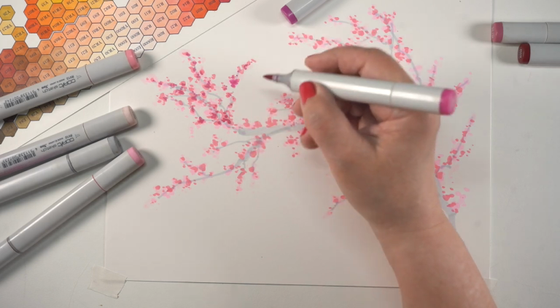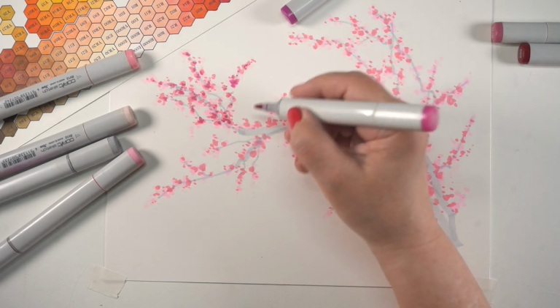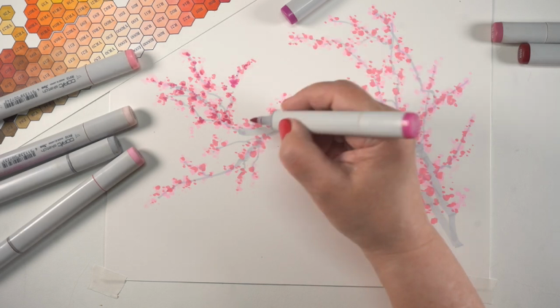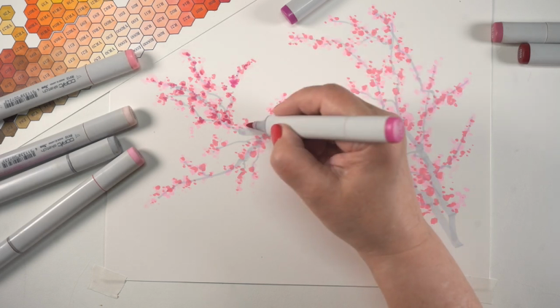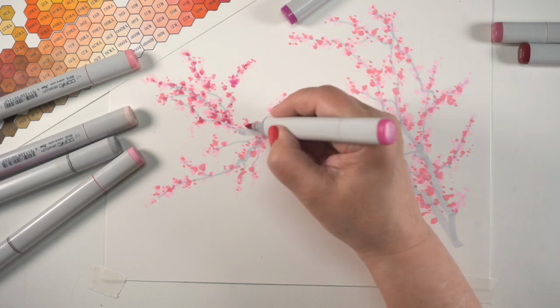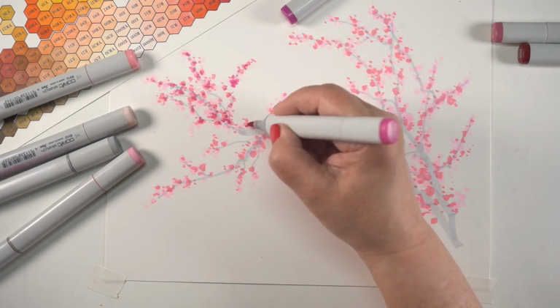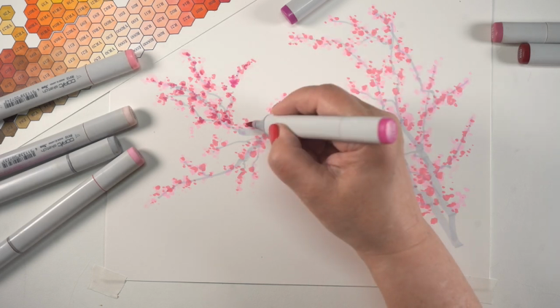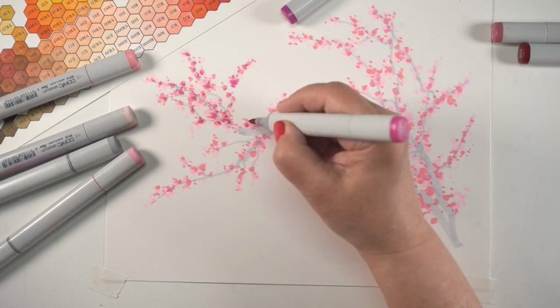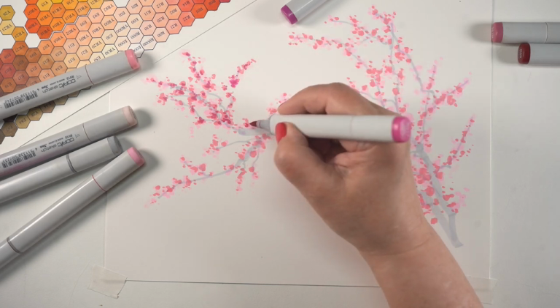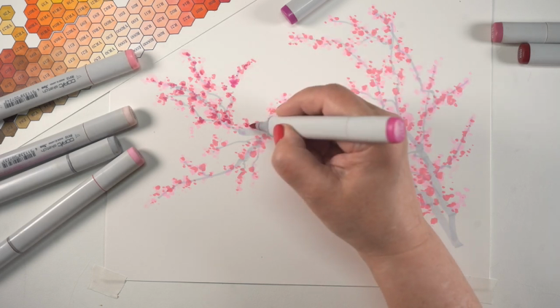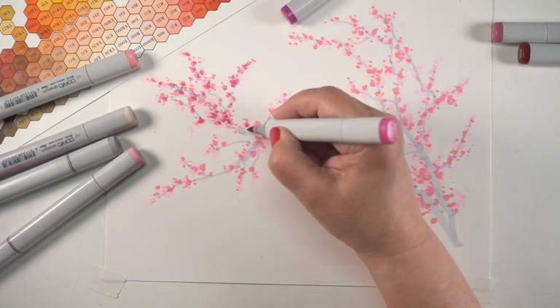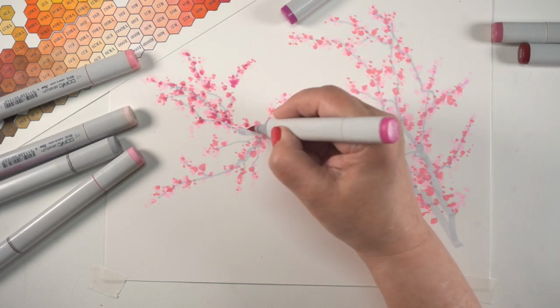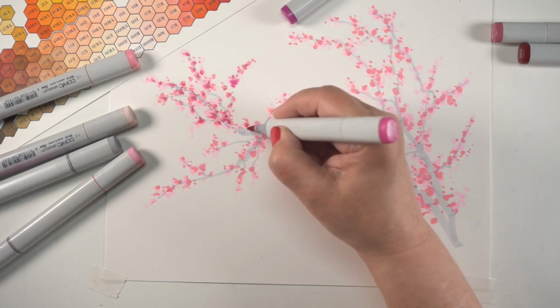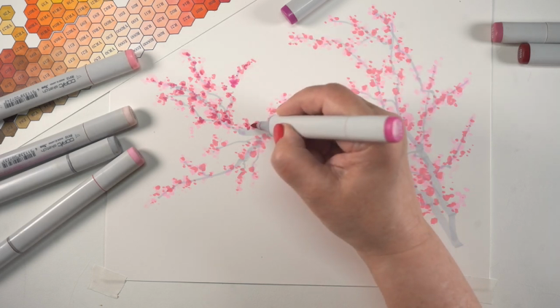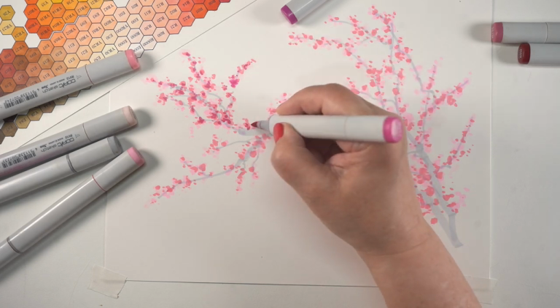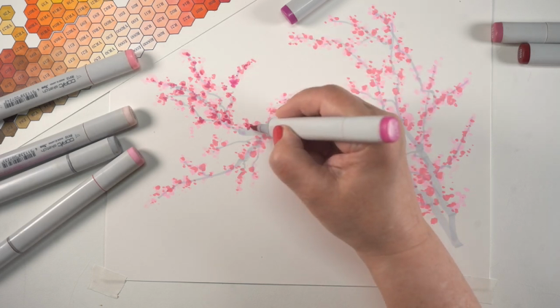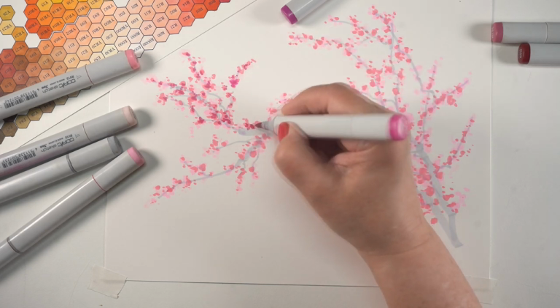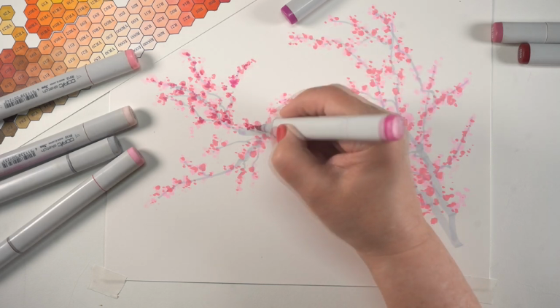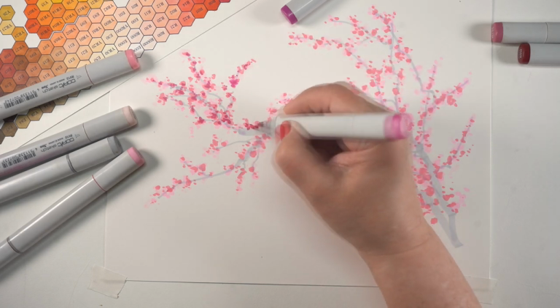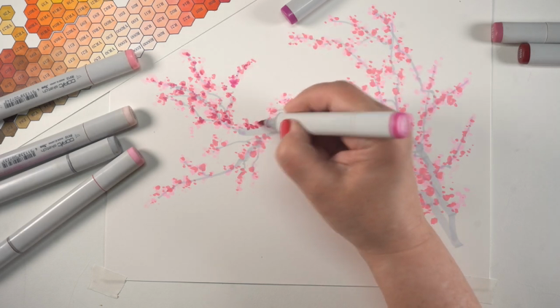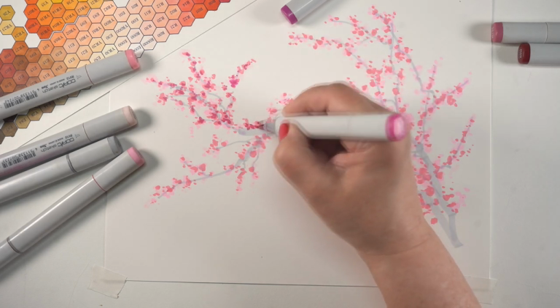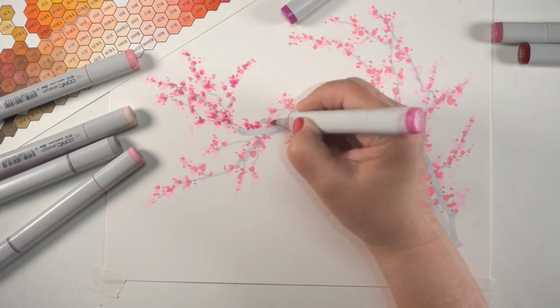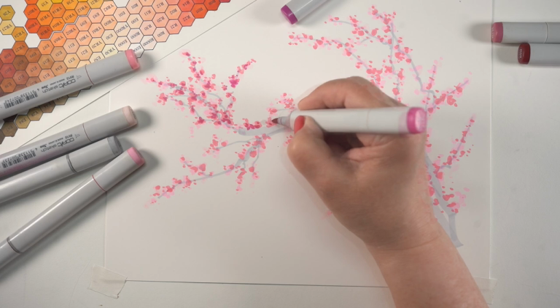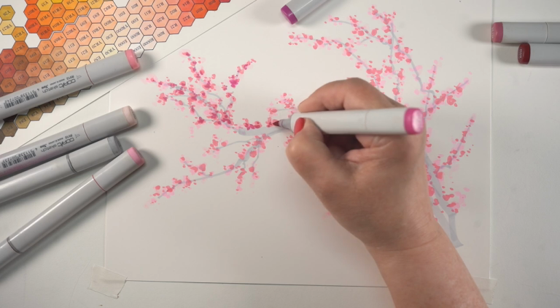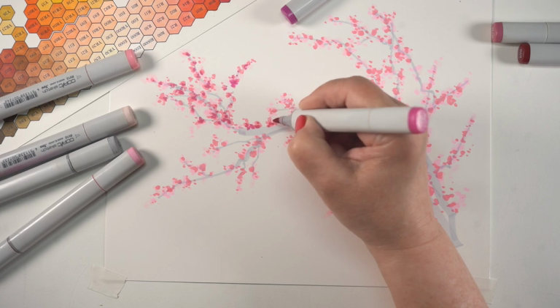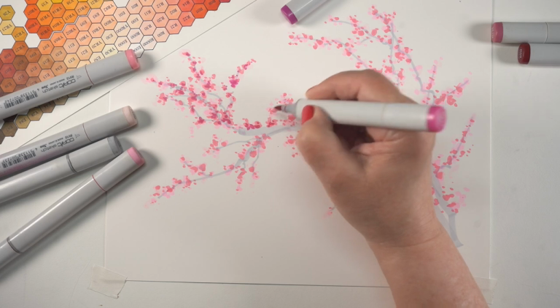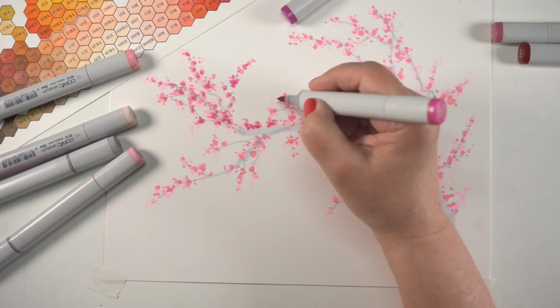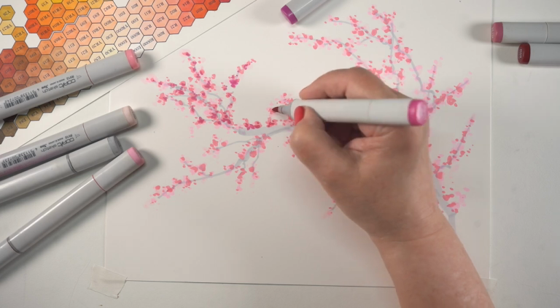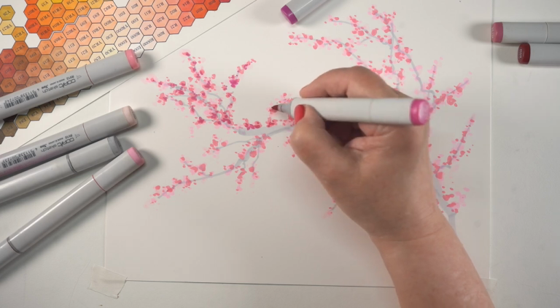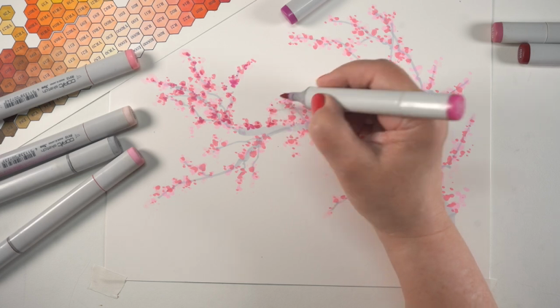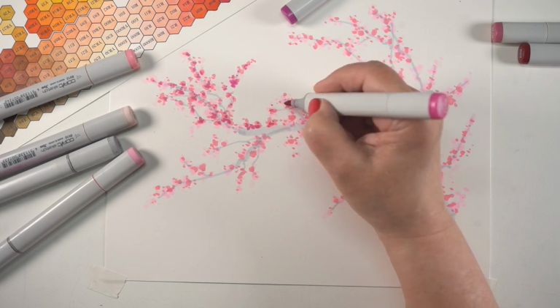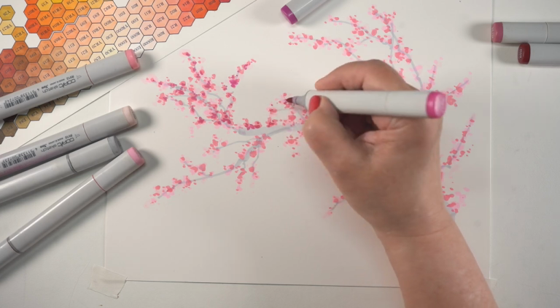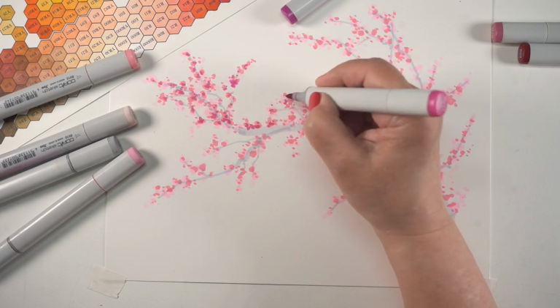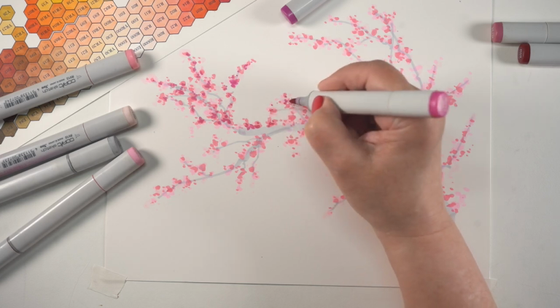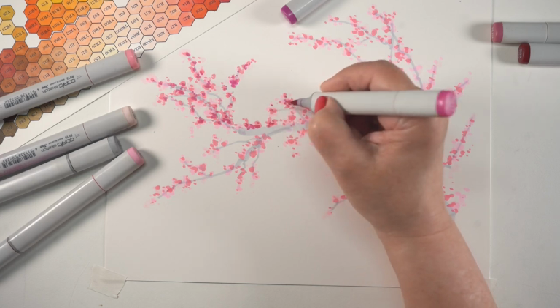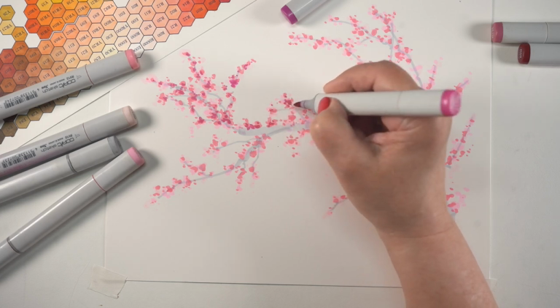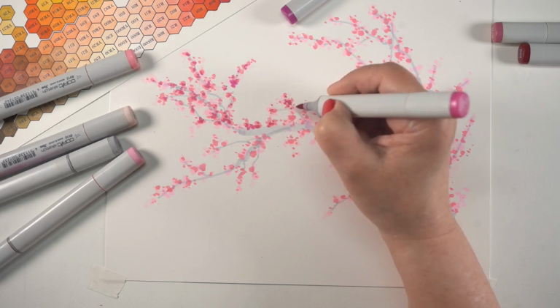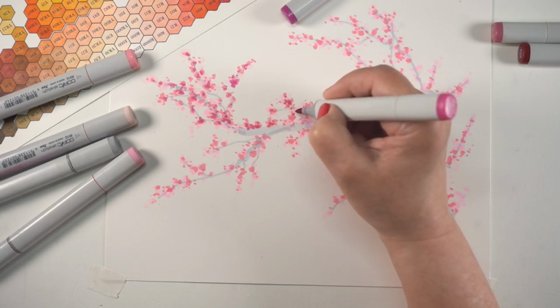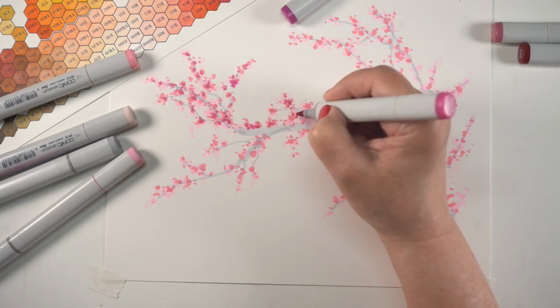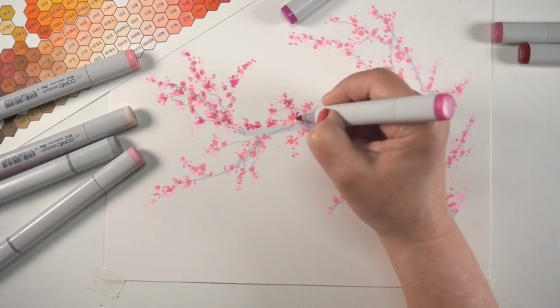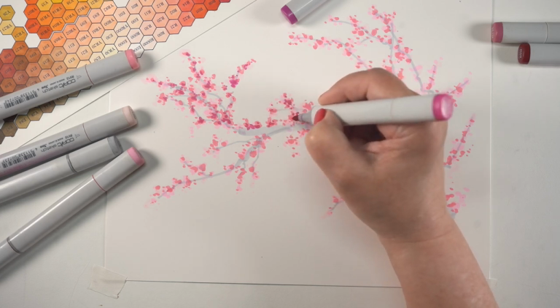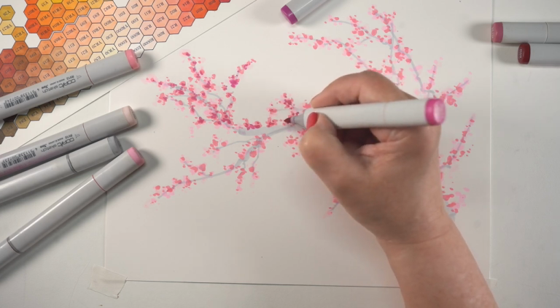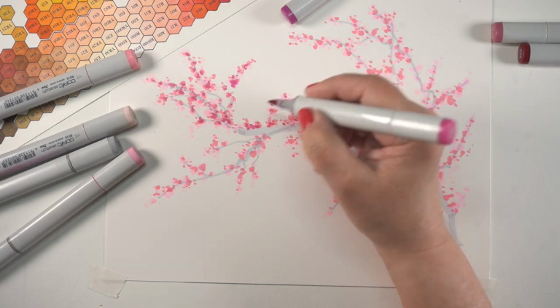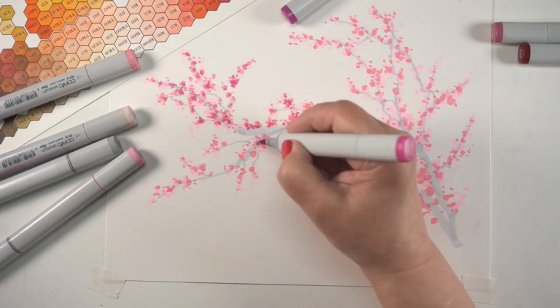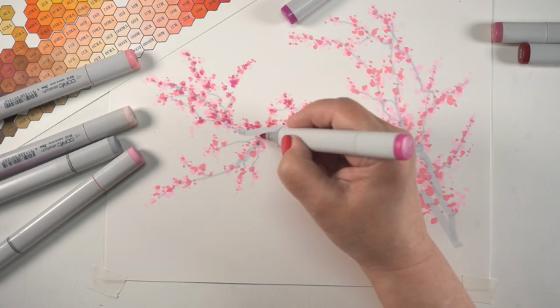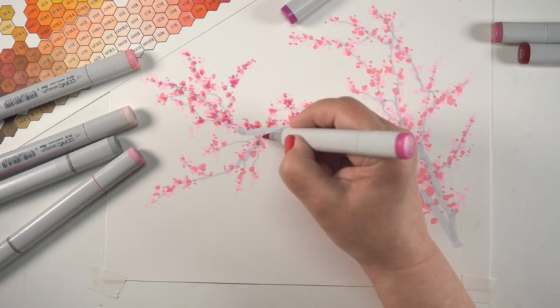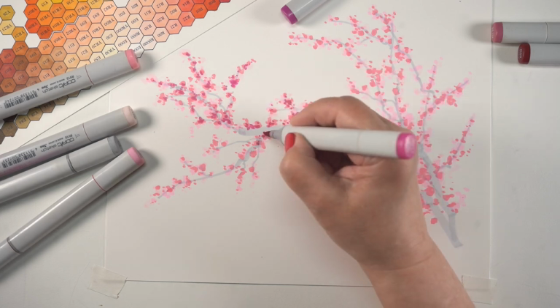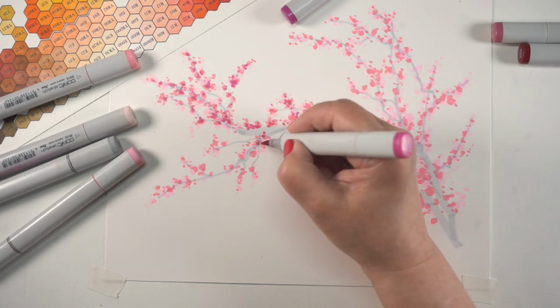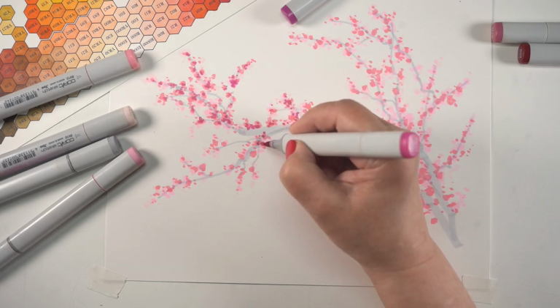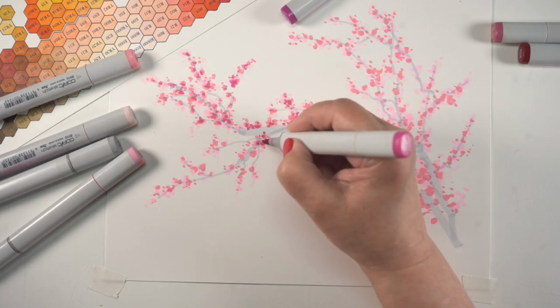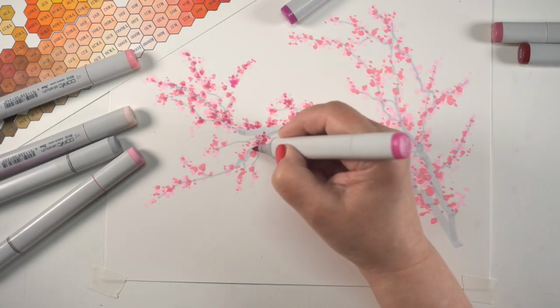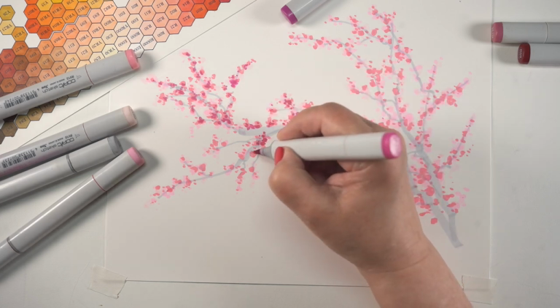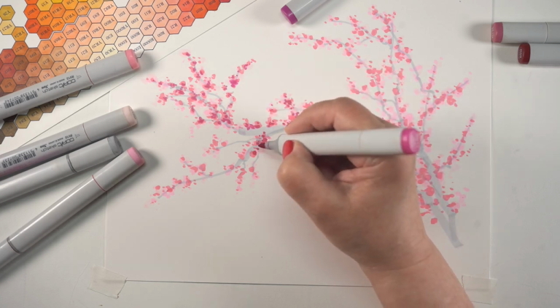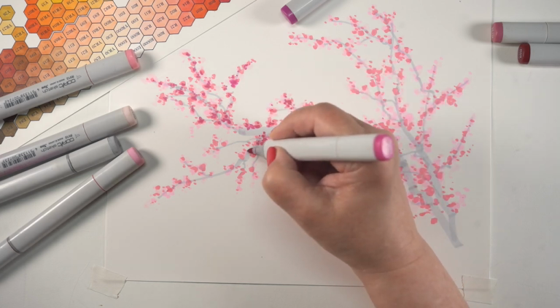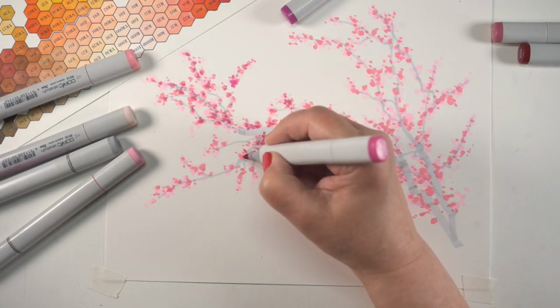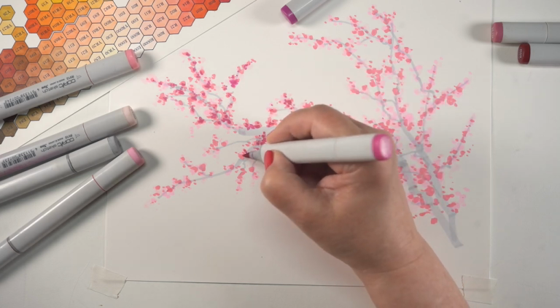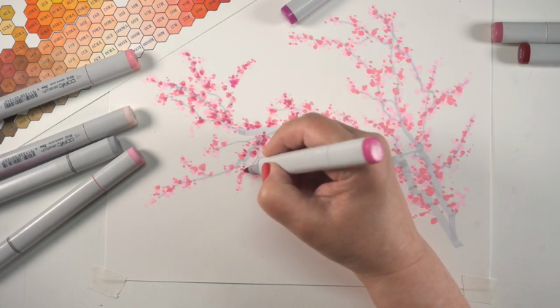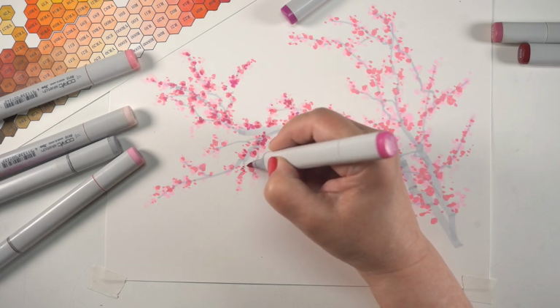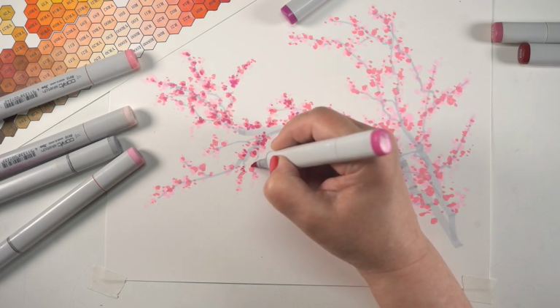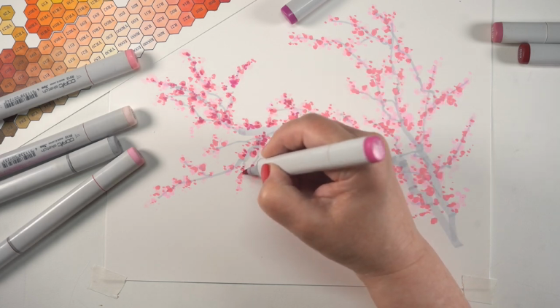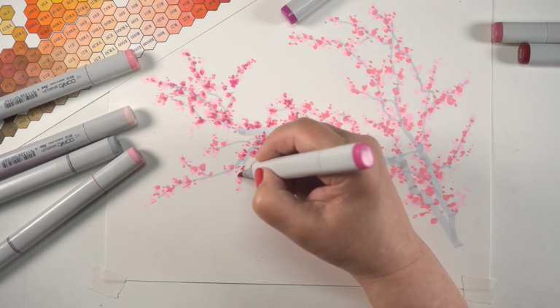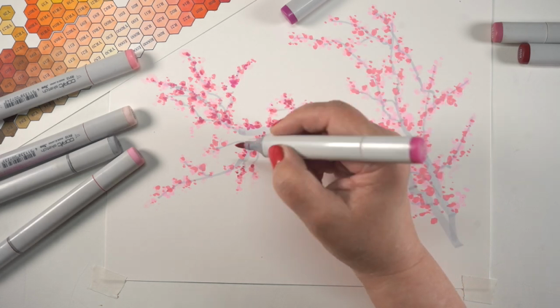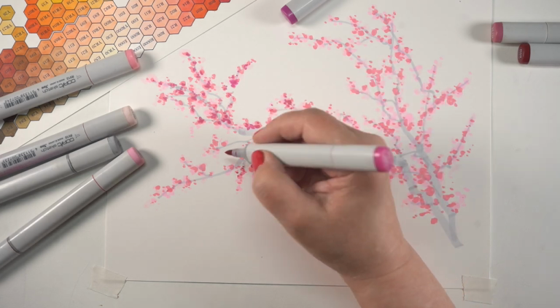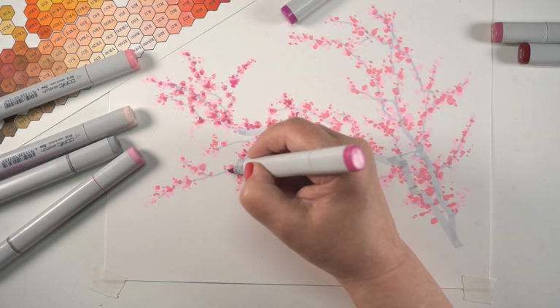You can make a beautiful branch like this — I promise you, it's going to be gorgeous. If you do this, I would love for you to tag me on social media over on Instagram. I'd love to see what you are making.